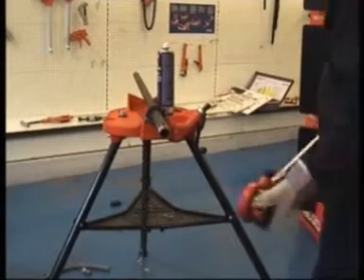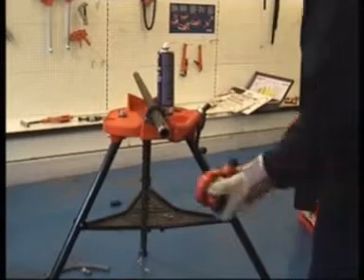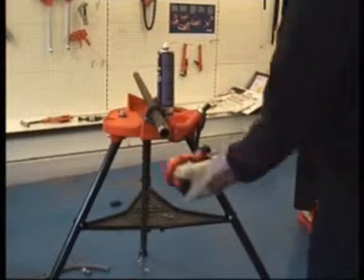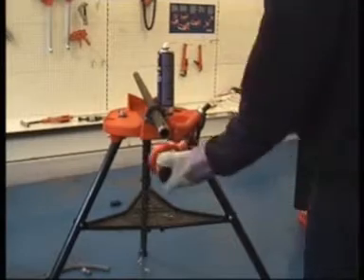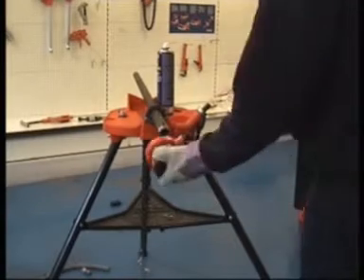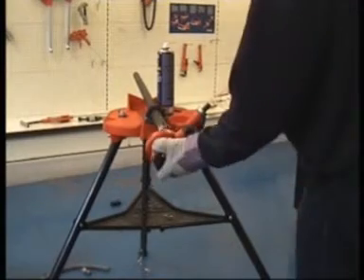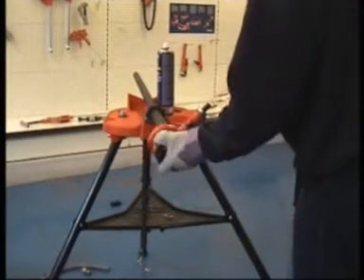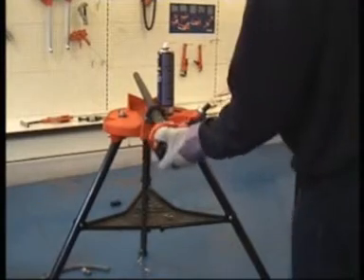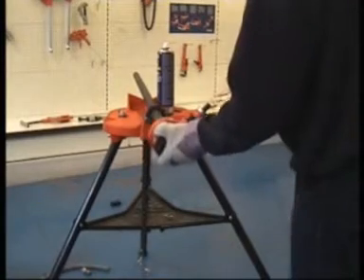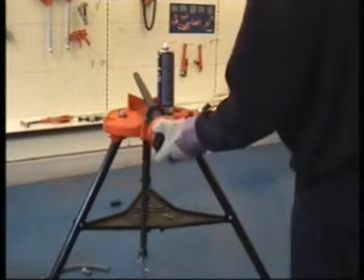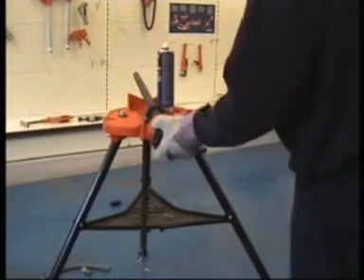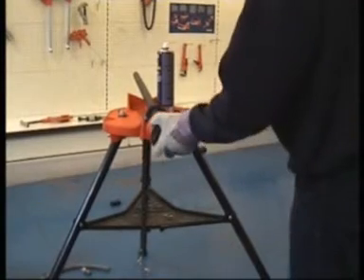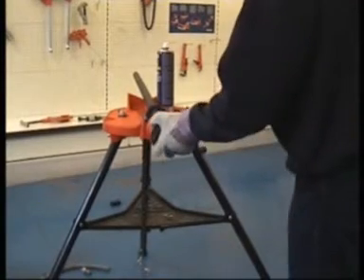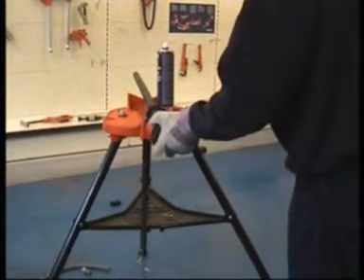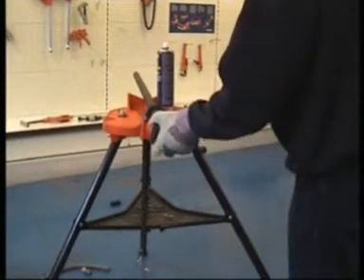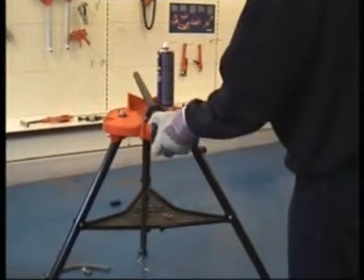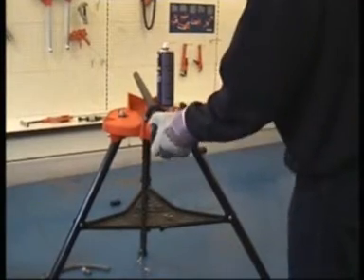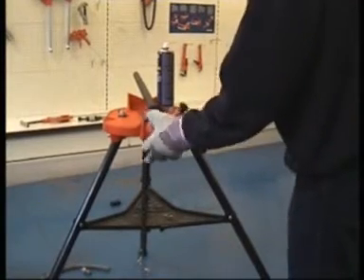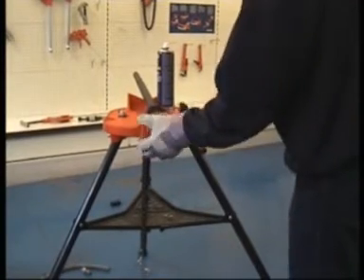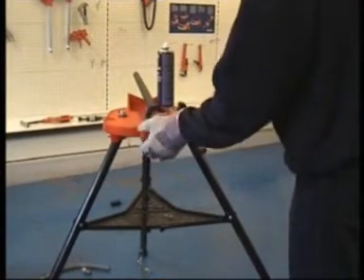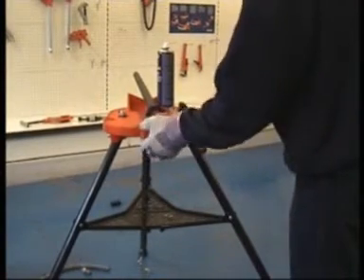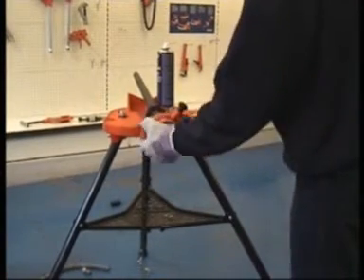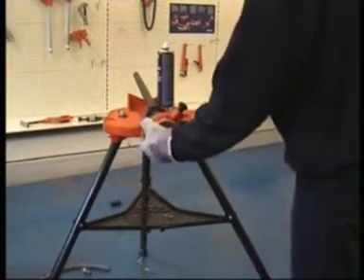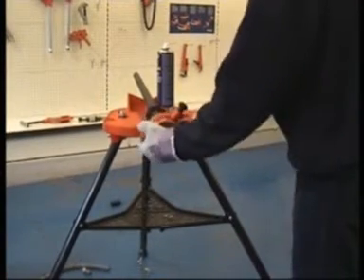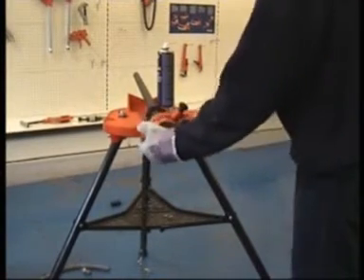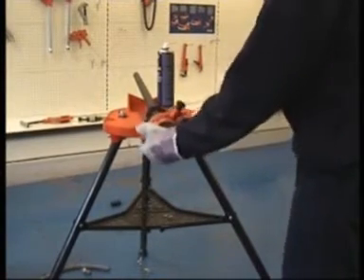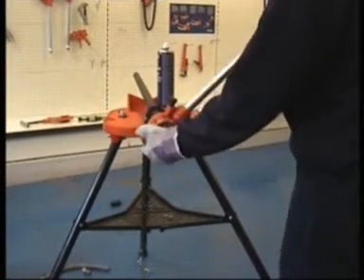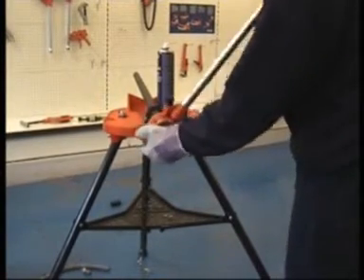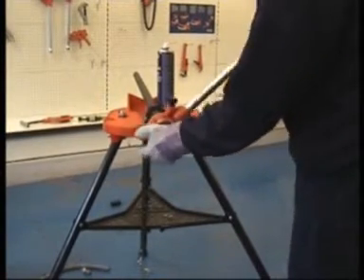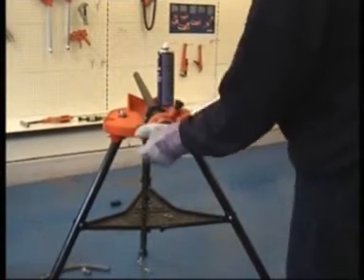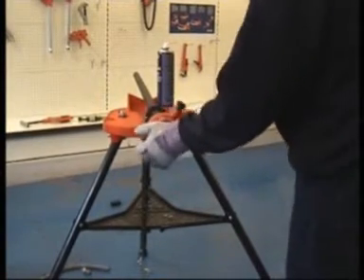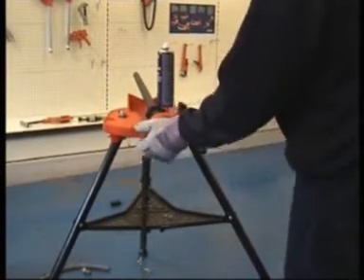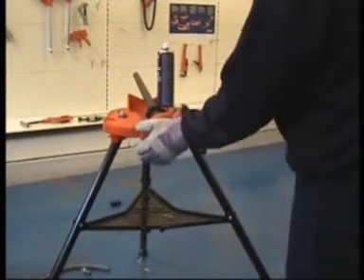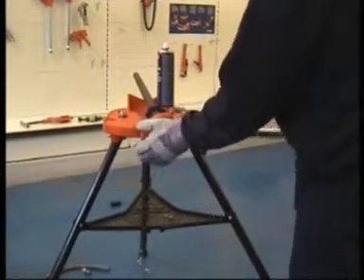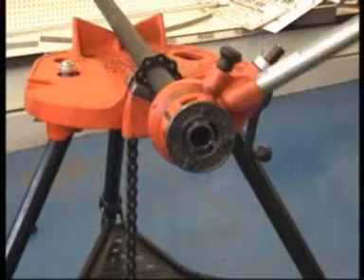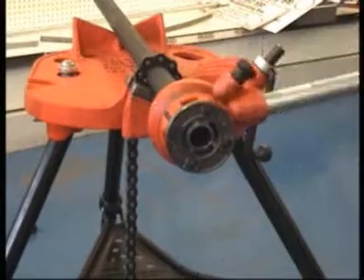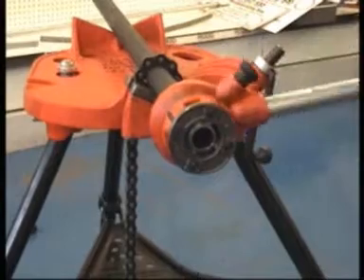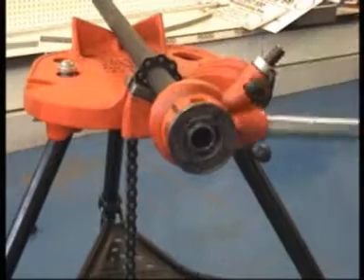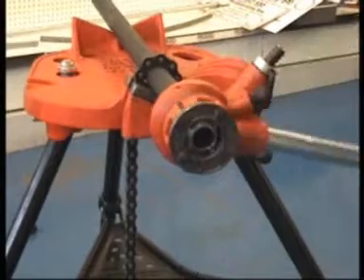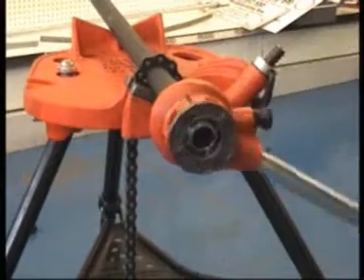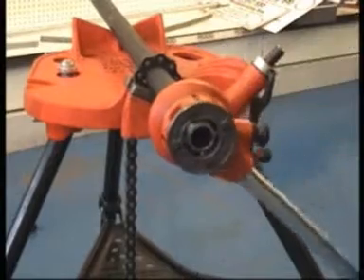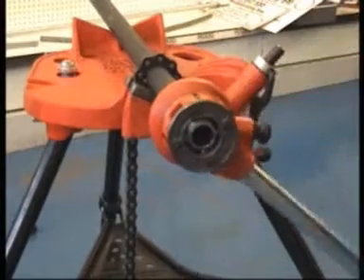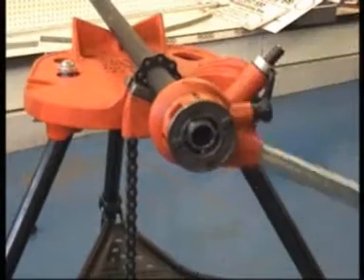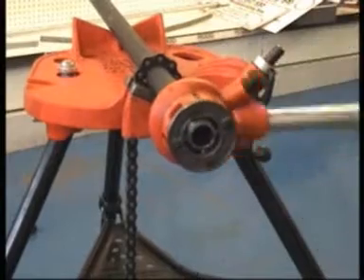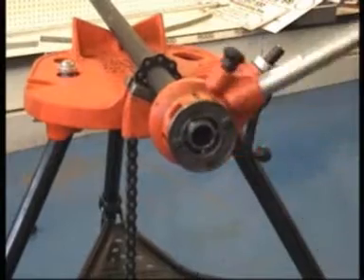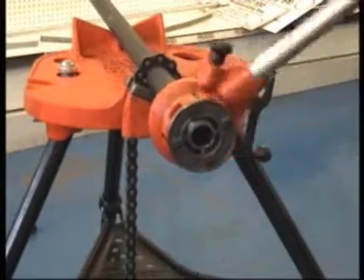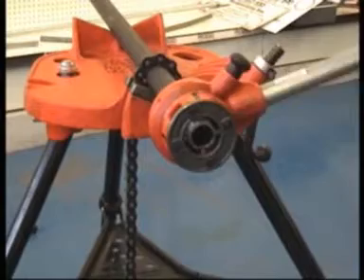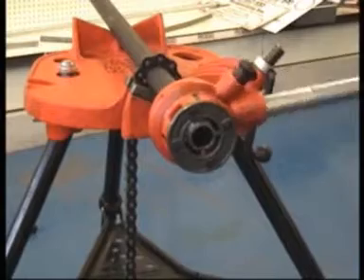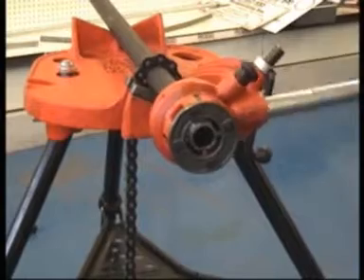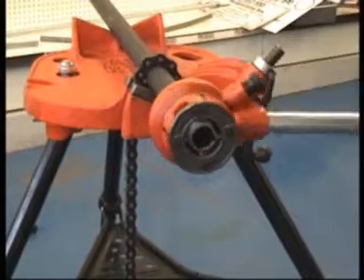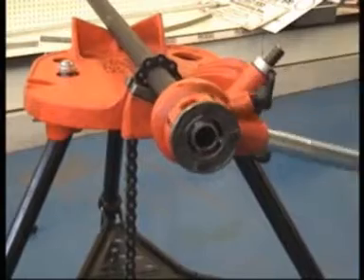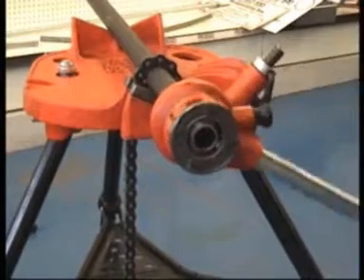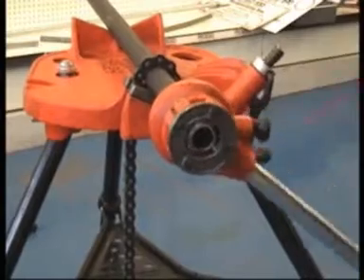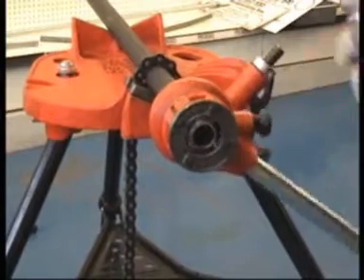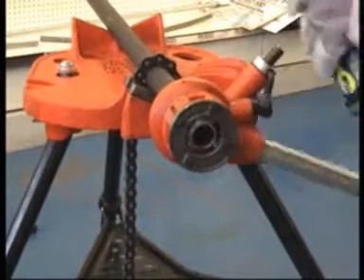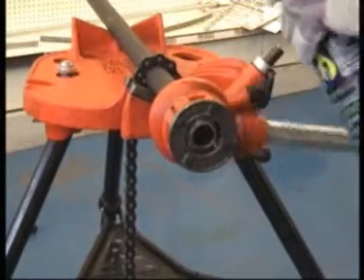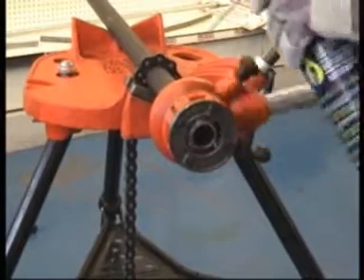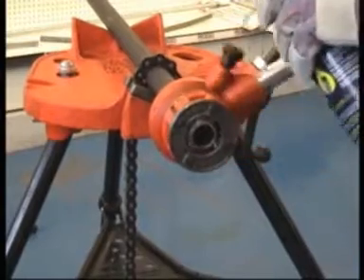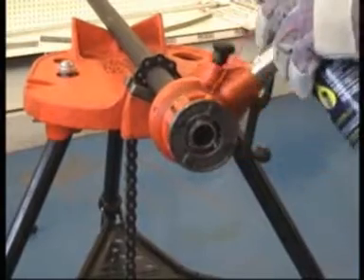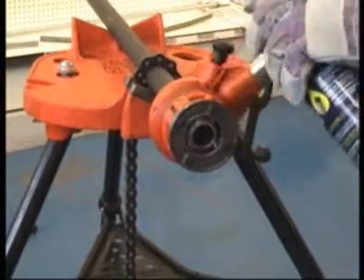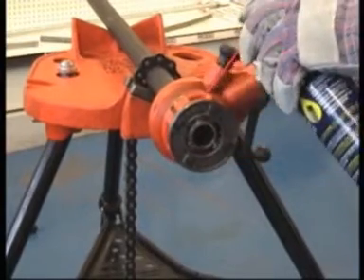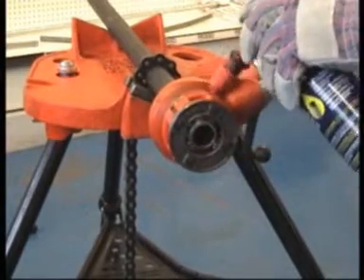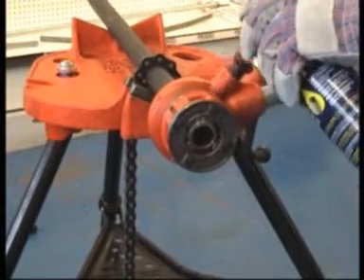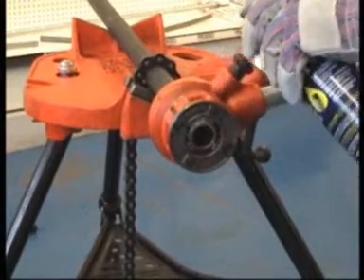For situations where no power is available, the threads can be formed with the die heads in the same way with the use of a hand ratchet and handle.